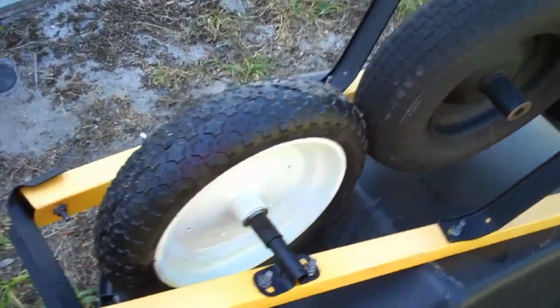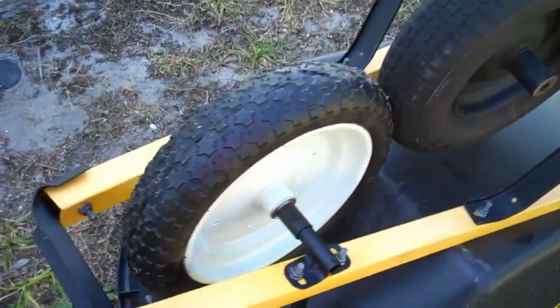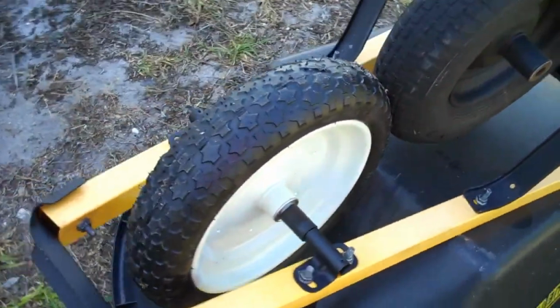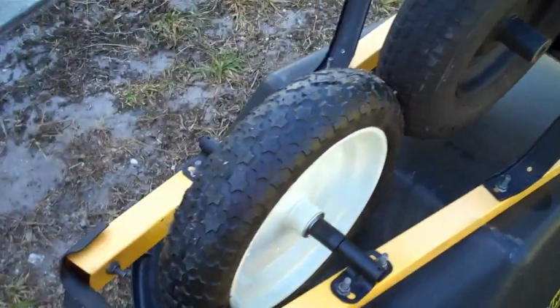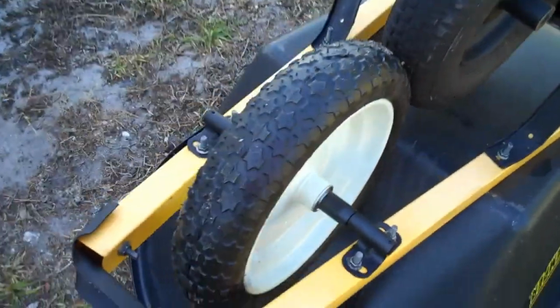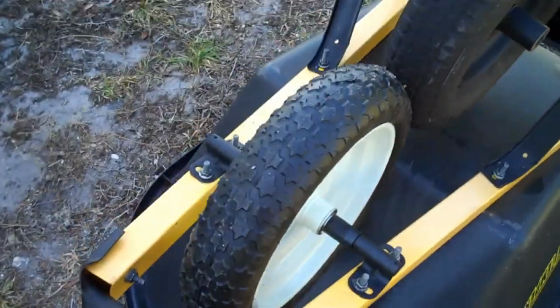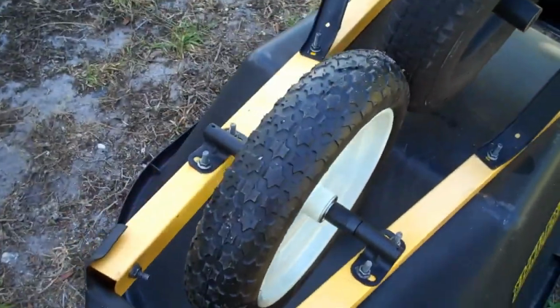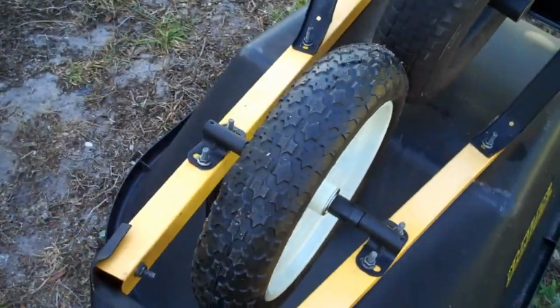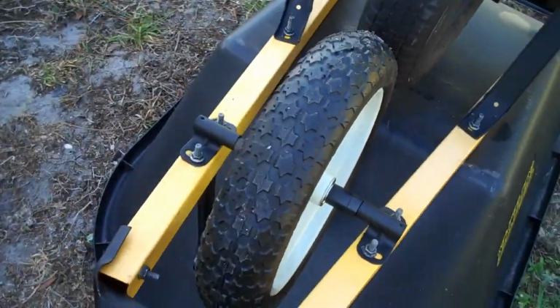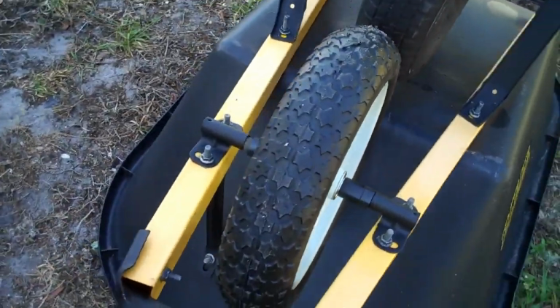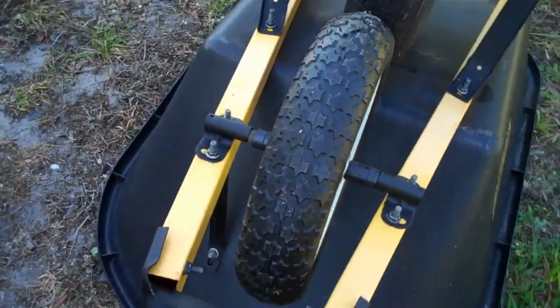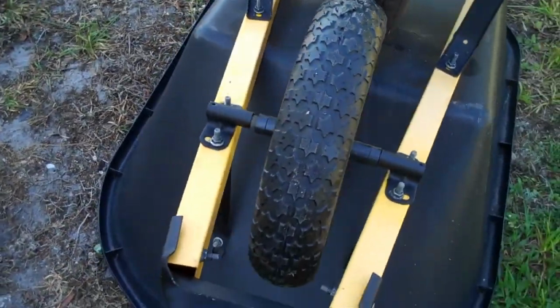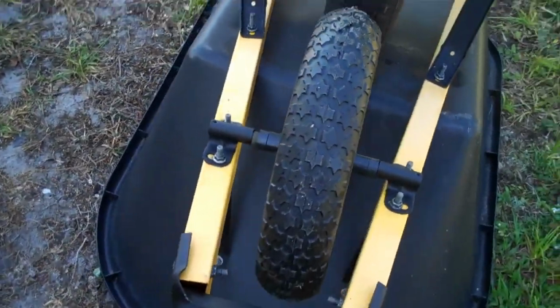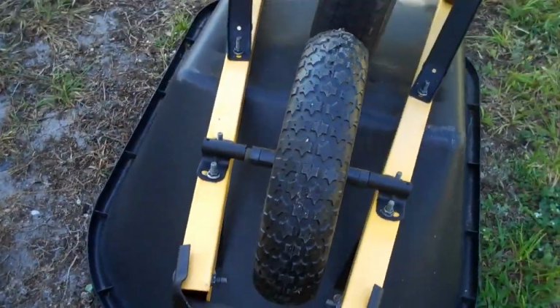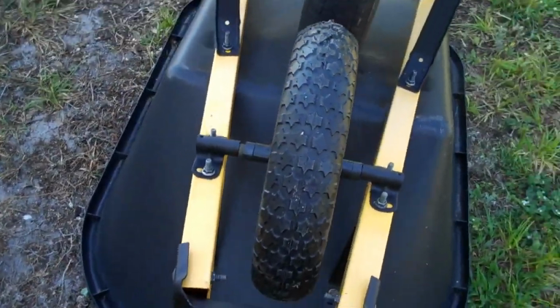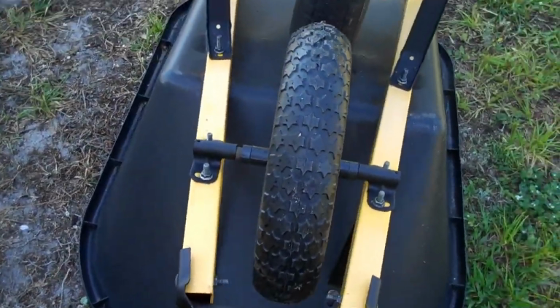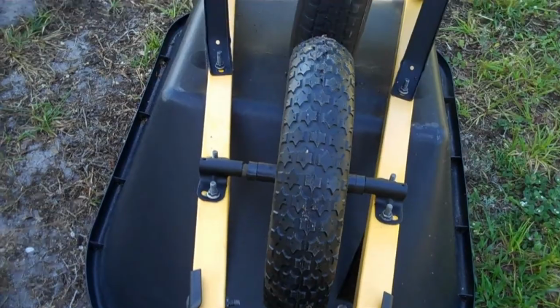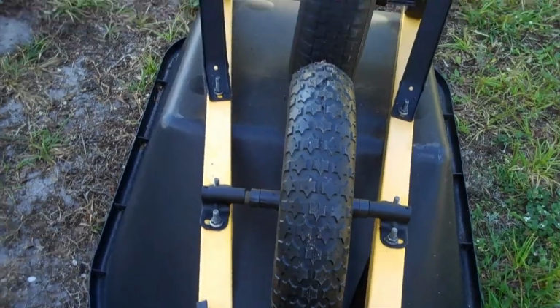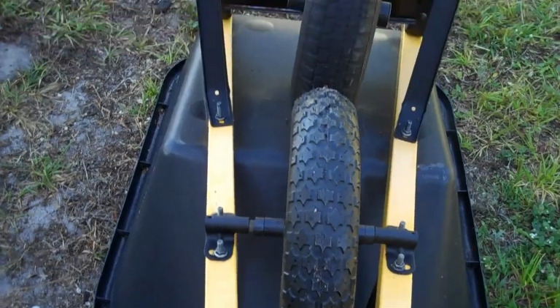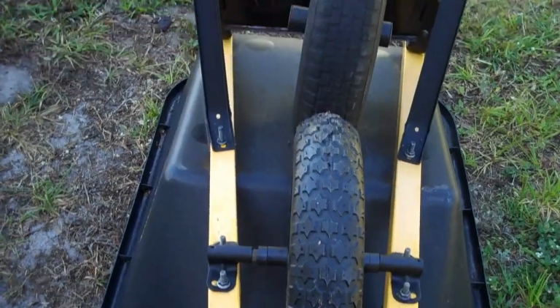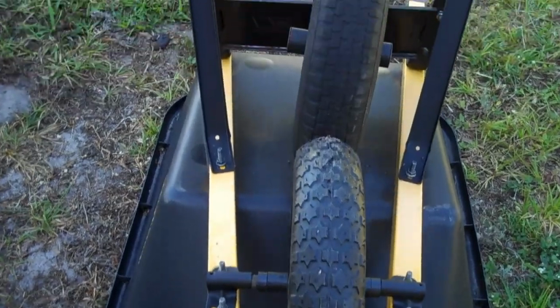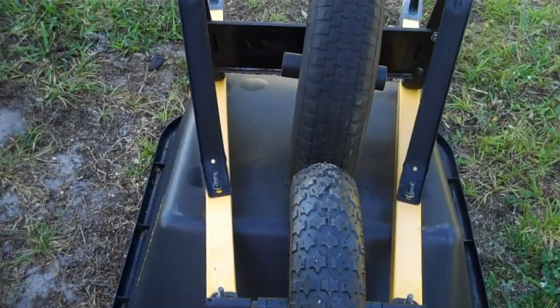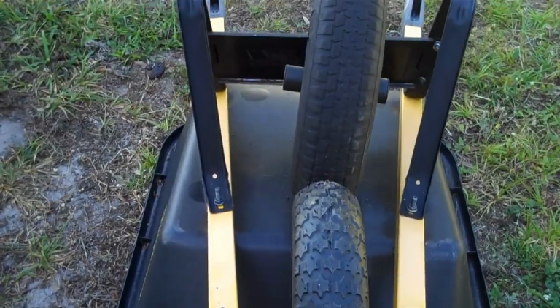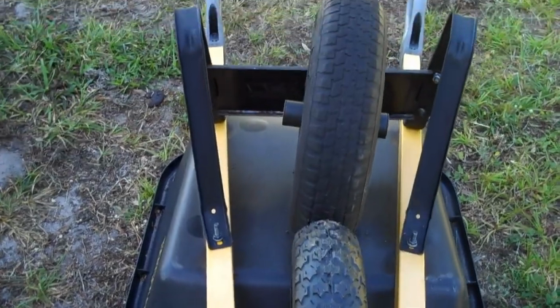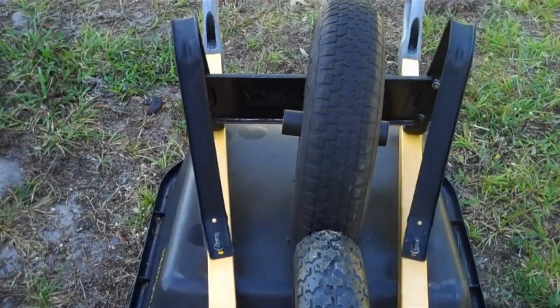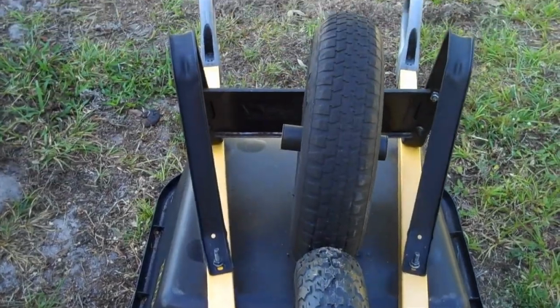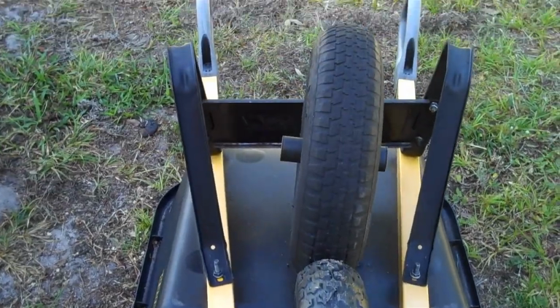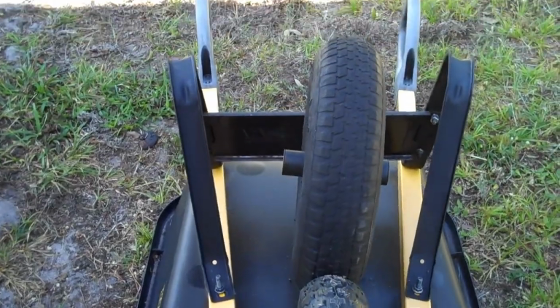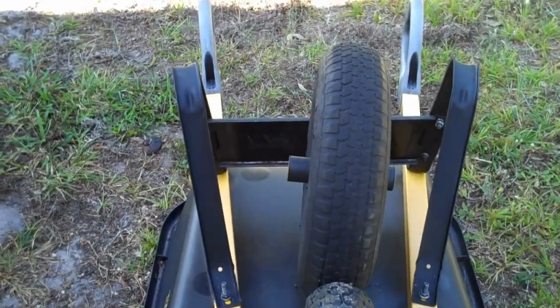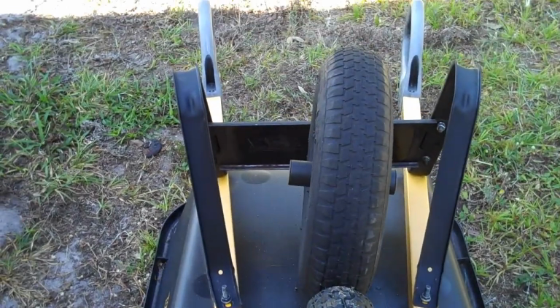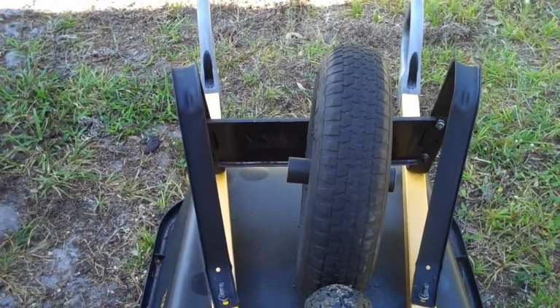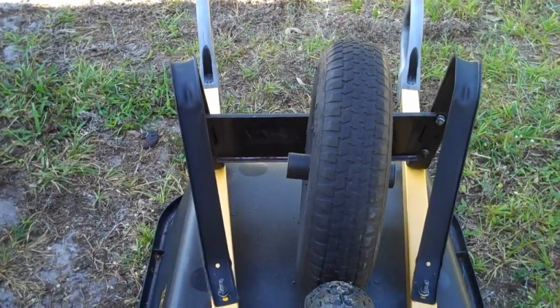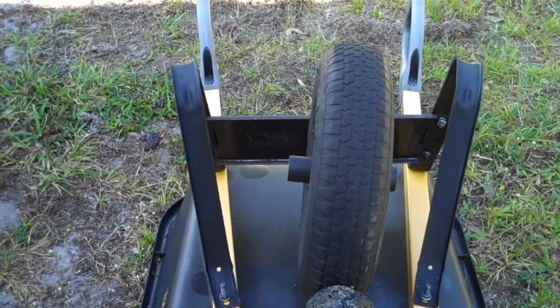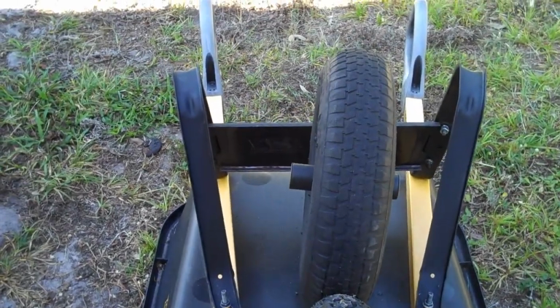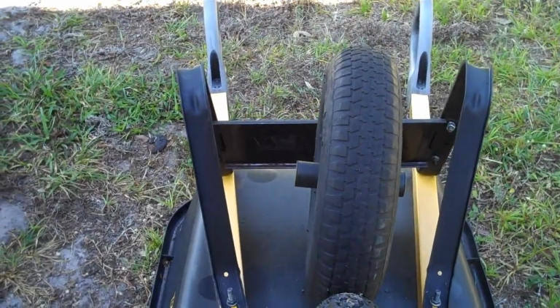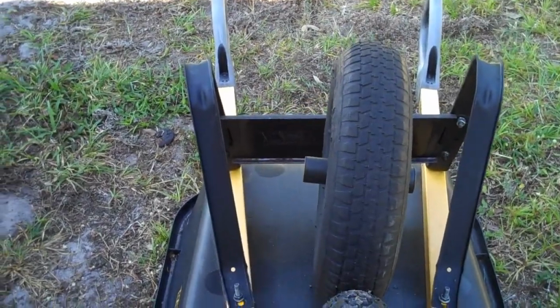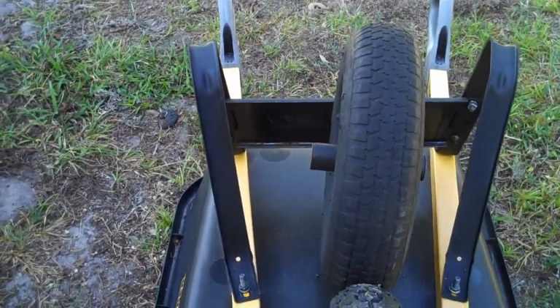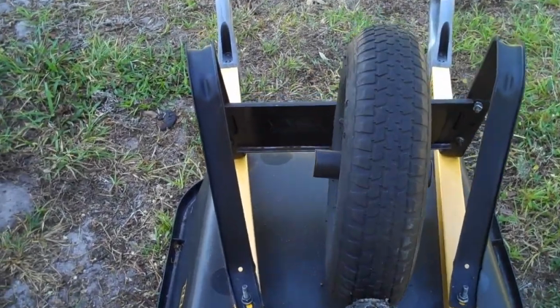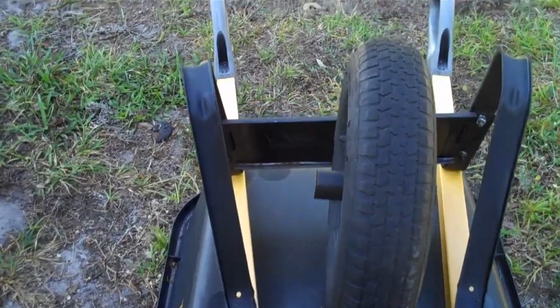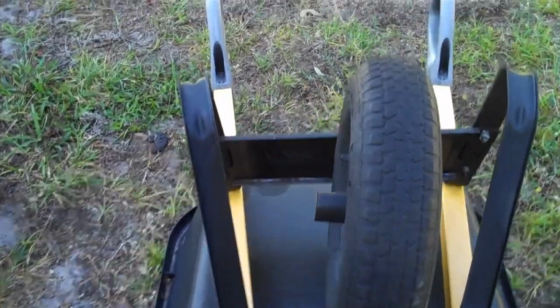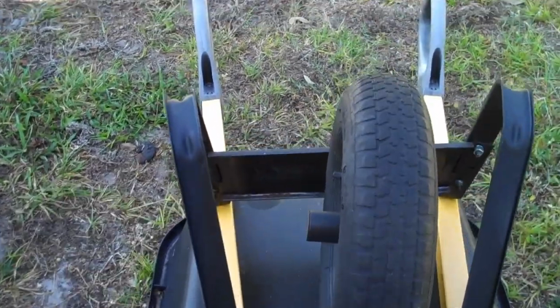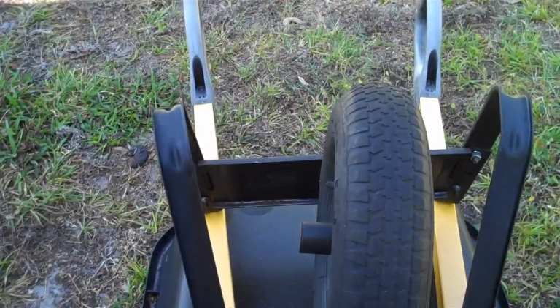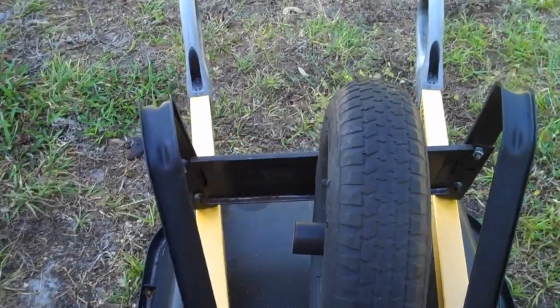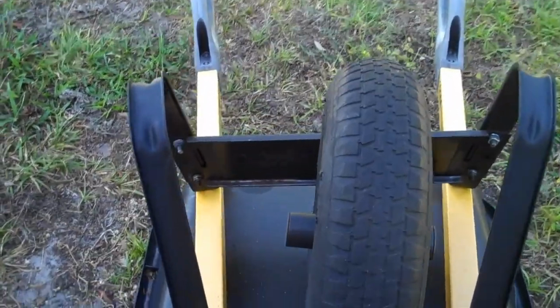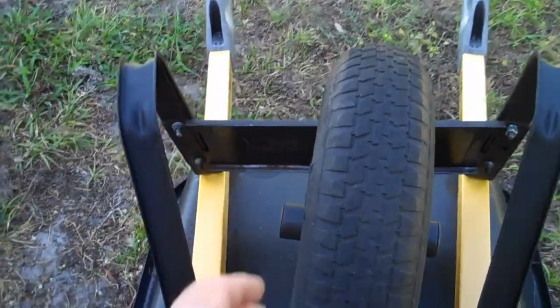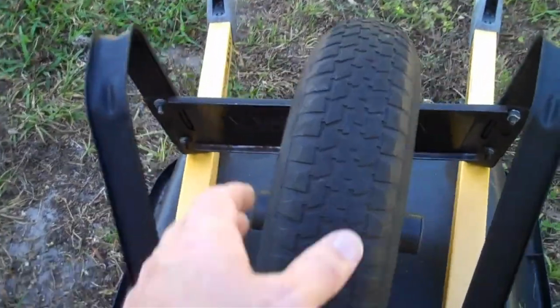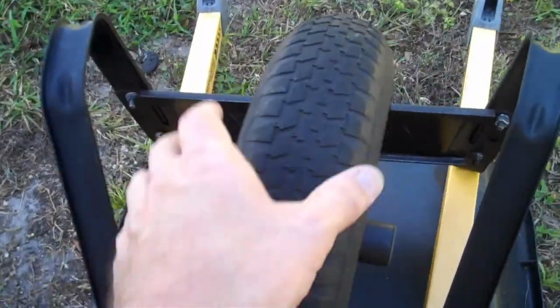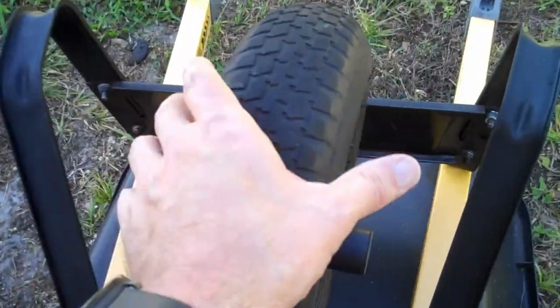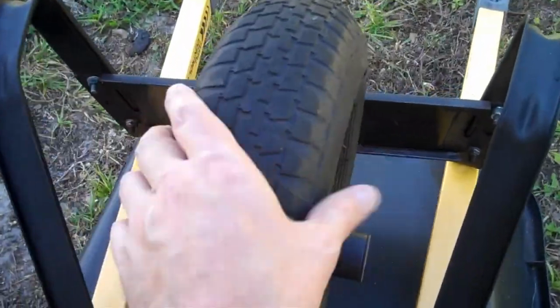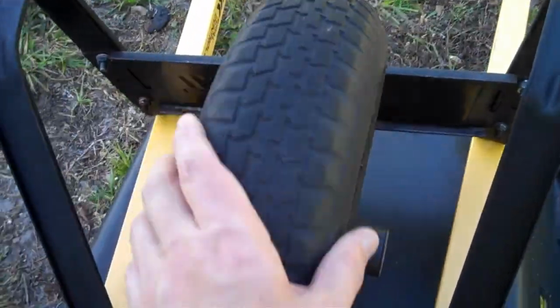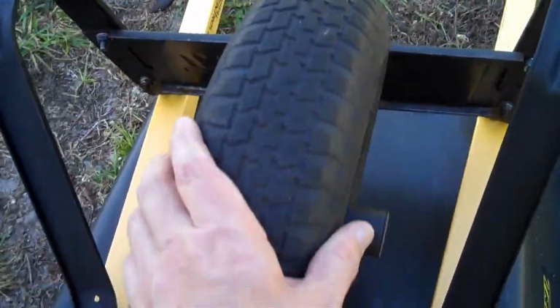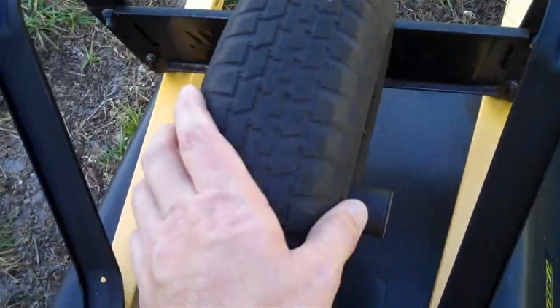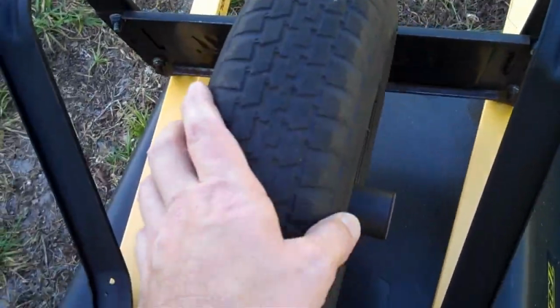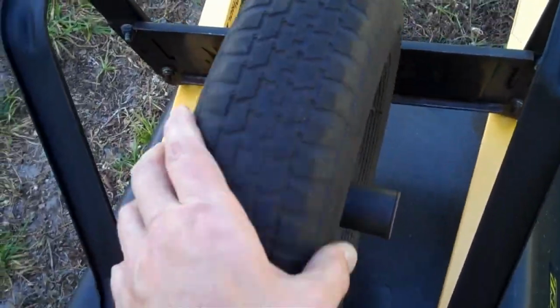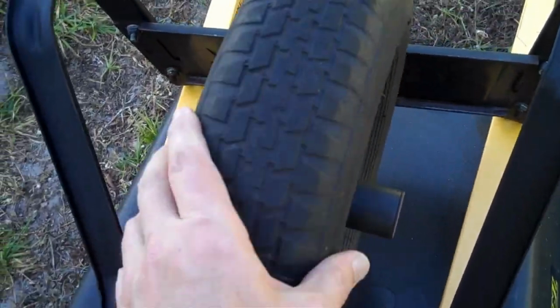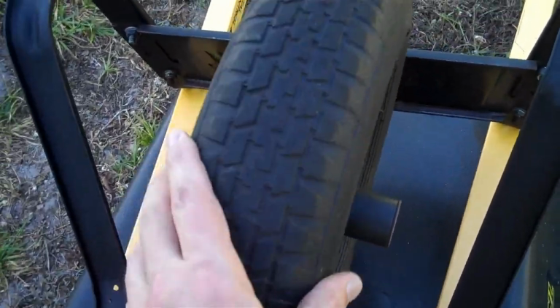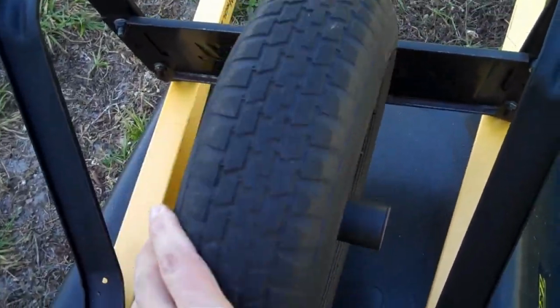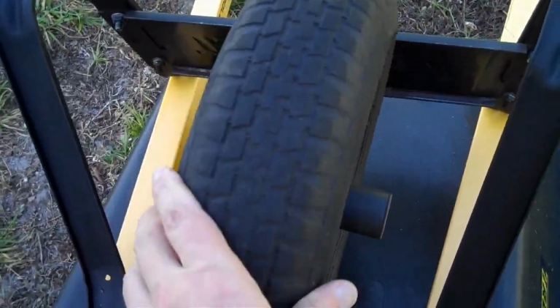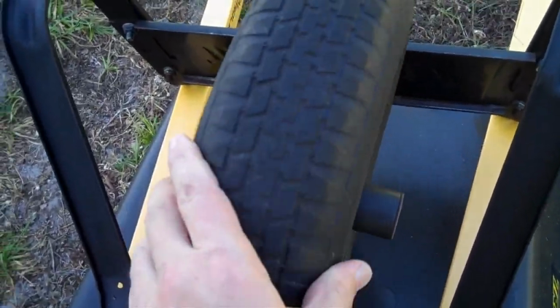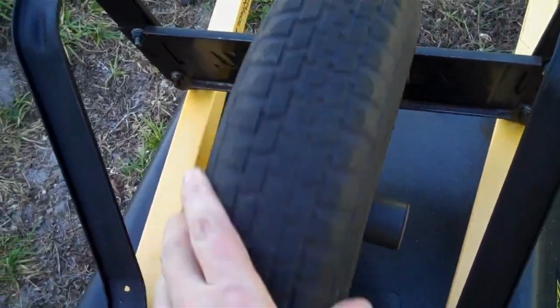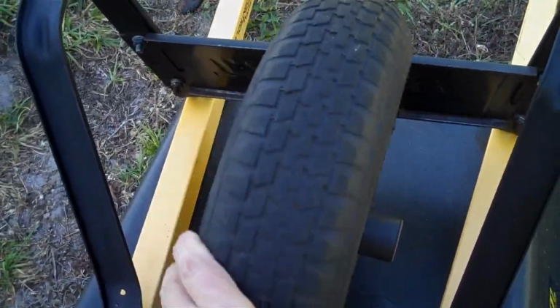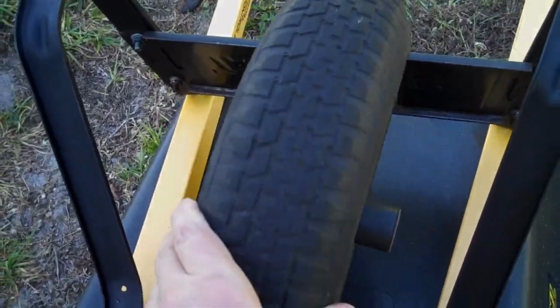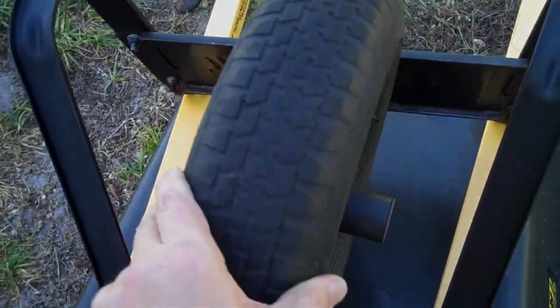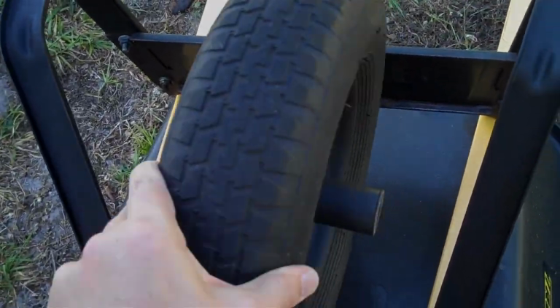But I like the idea of never having to change the inner tube again, so I'm going to try it out, and if I don't like it, I can always put the pneumatic tire back on.